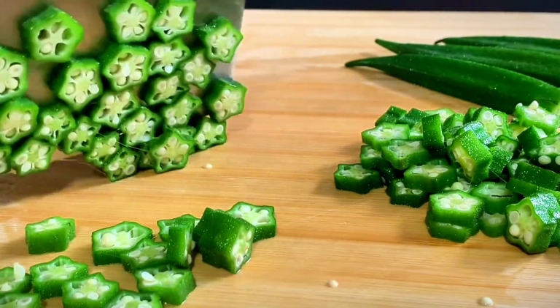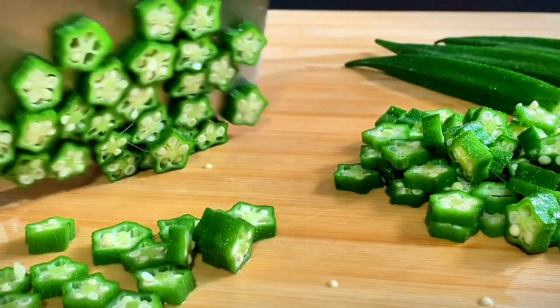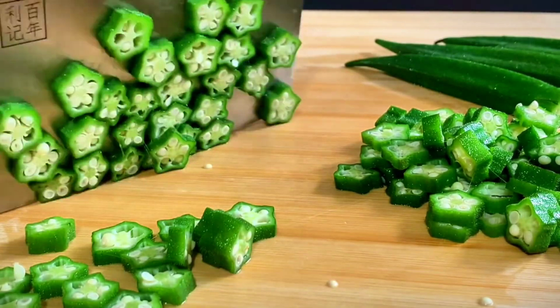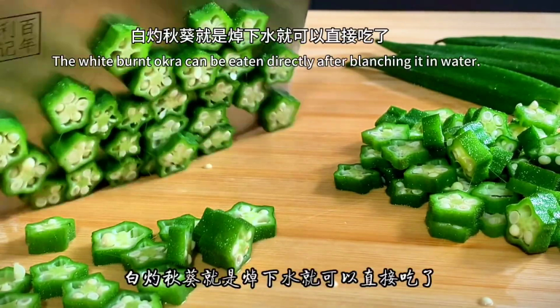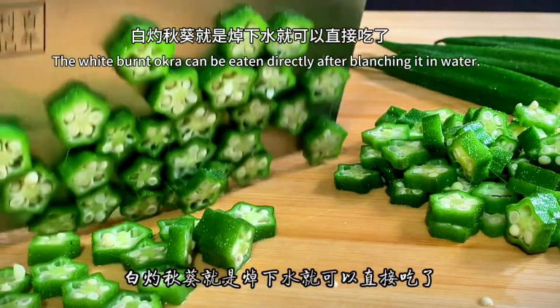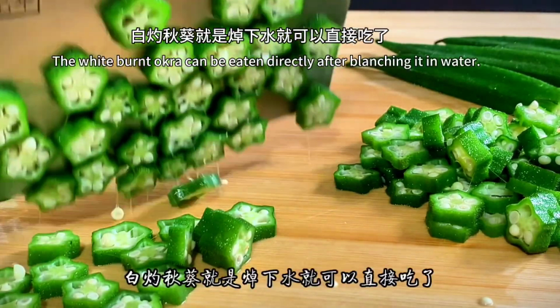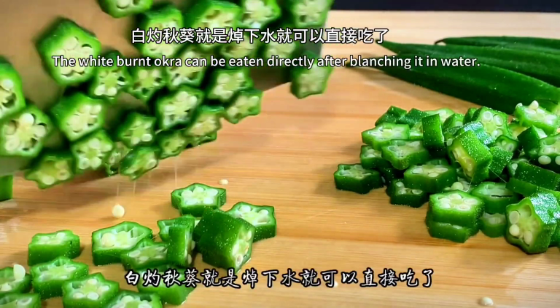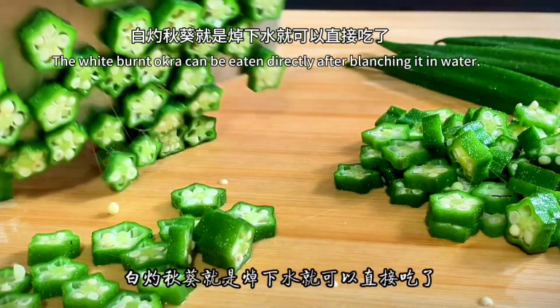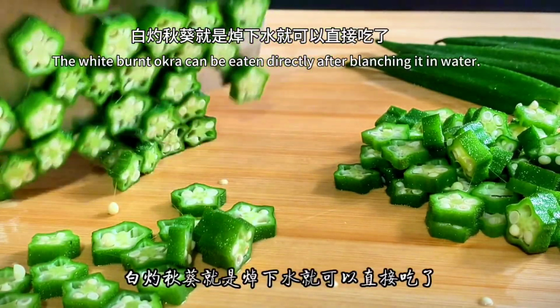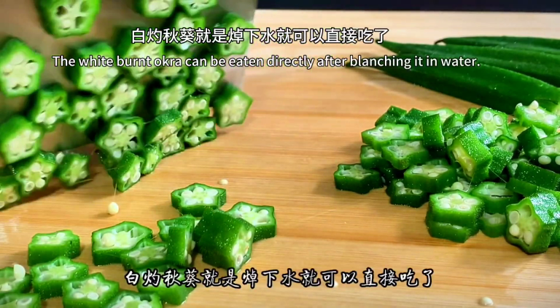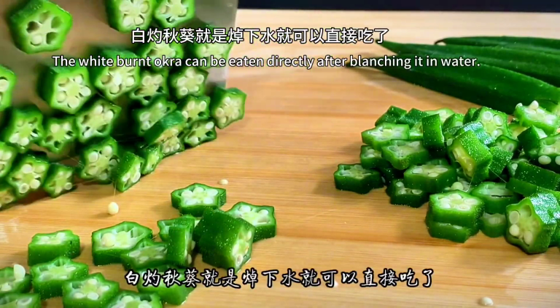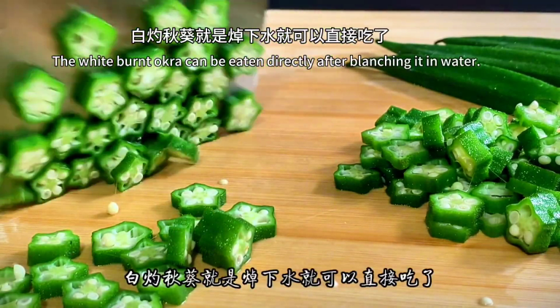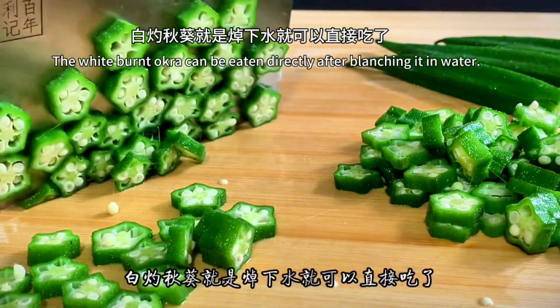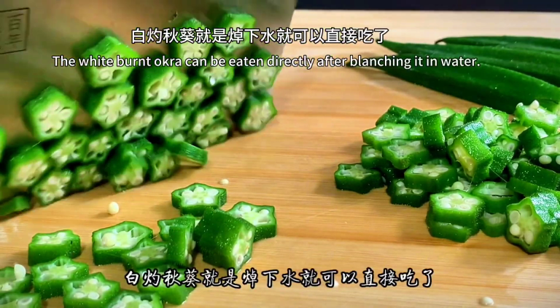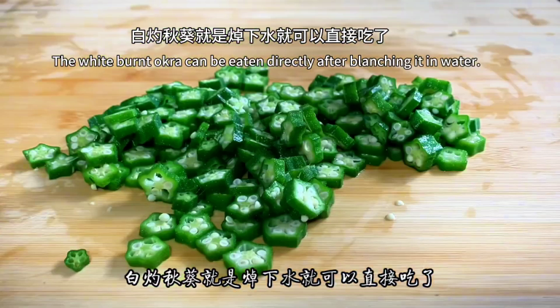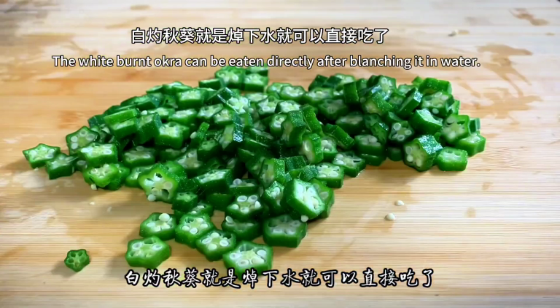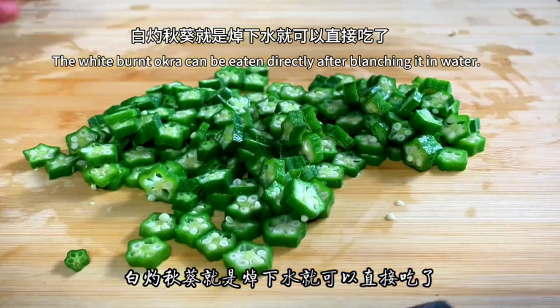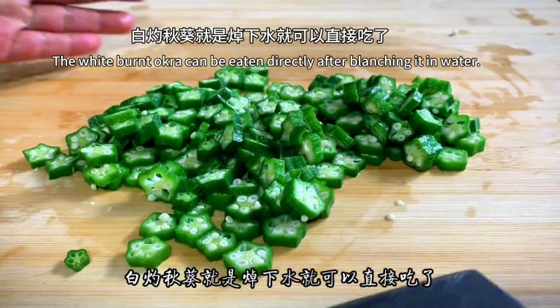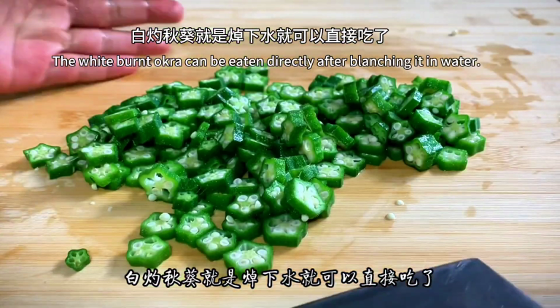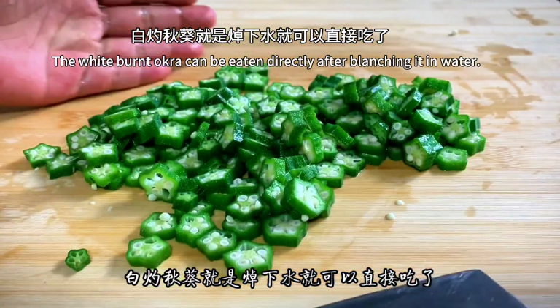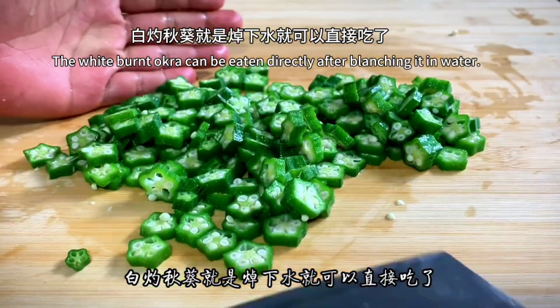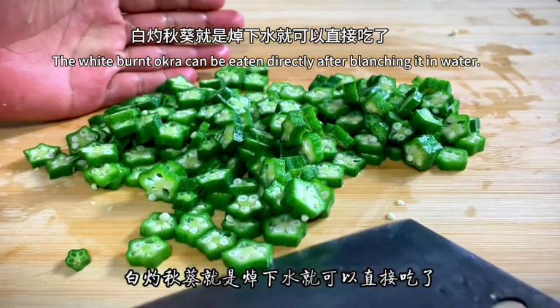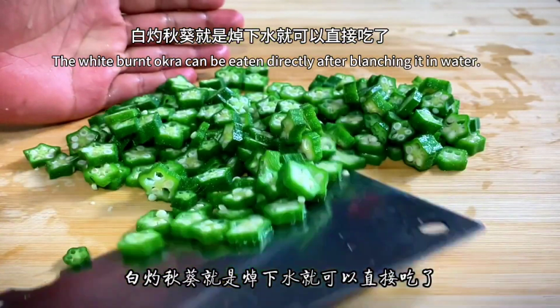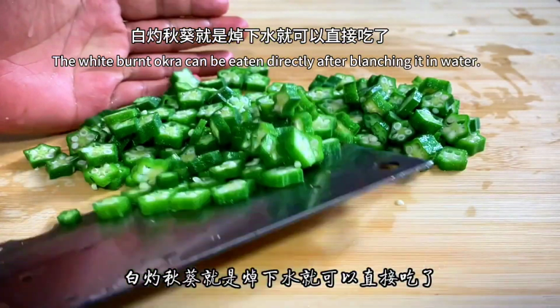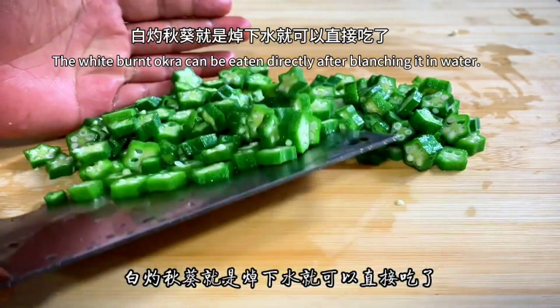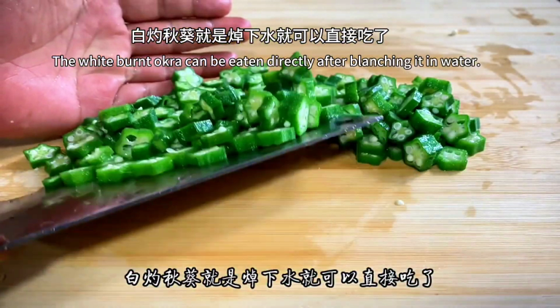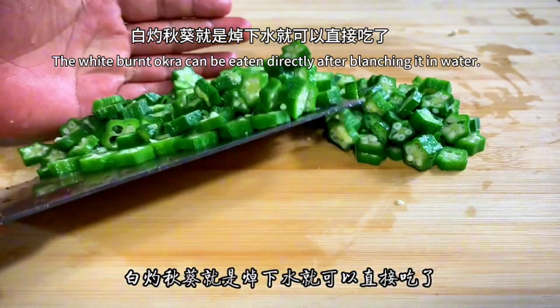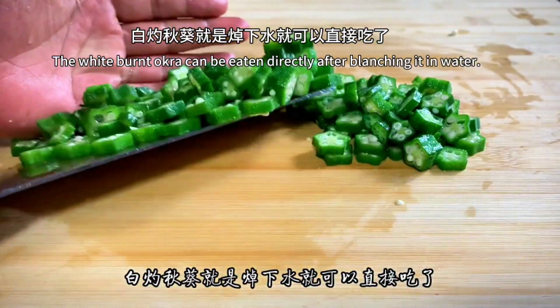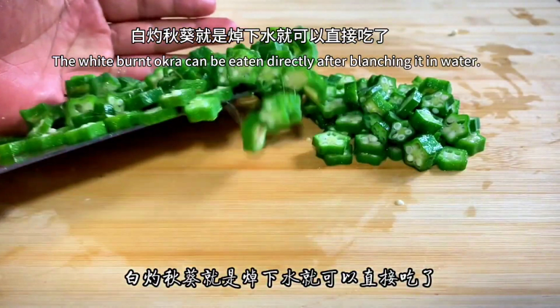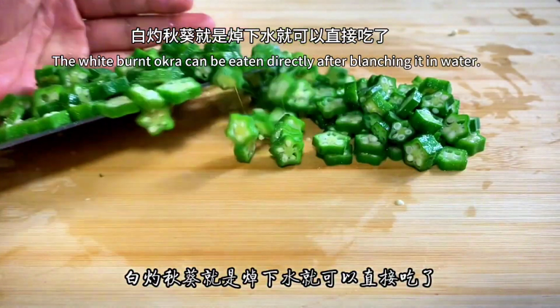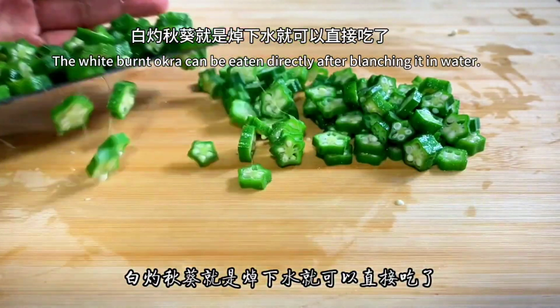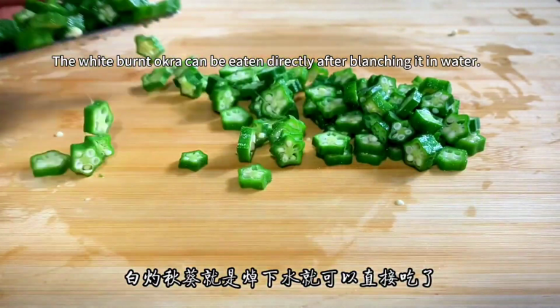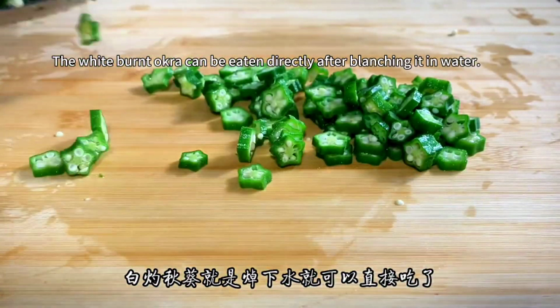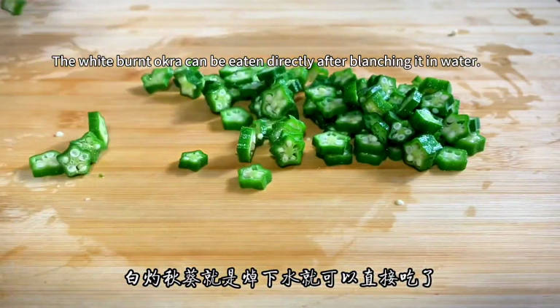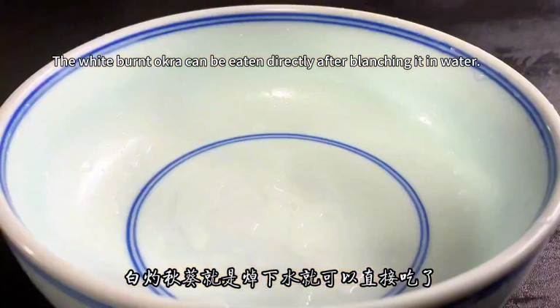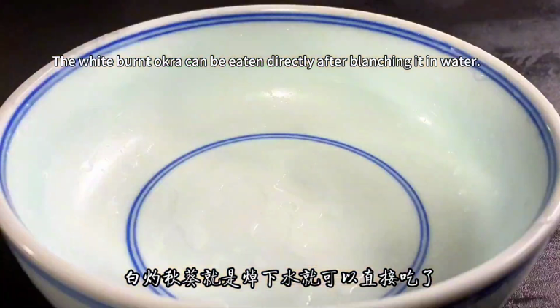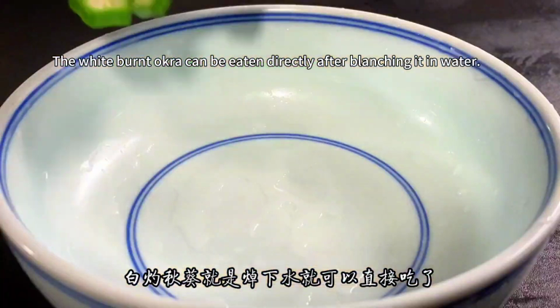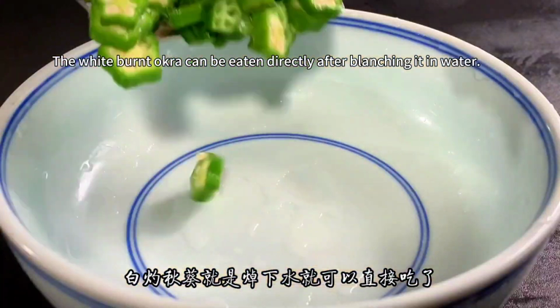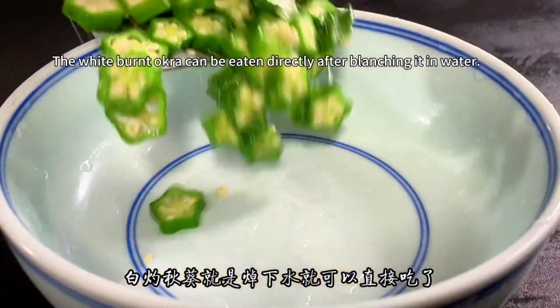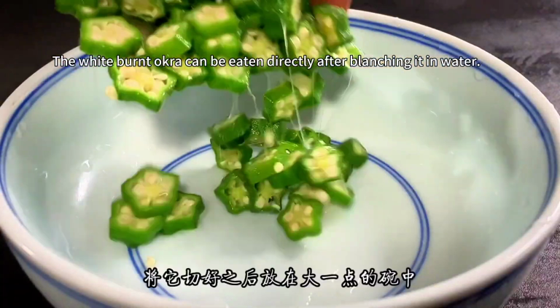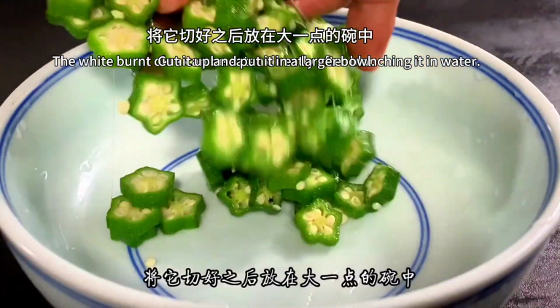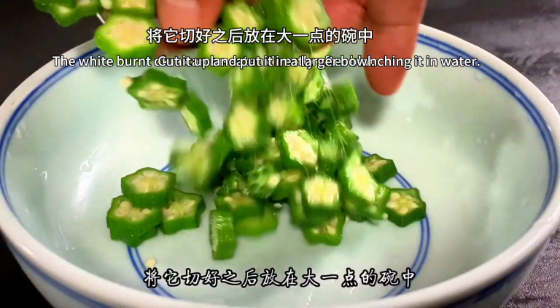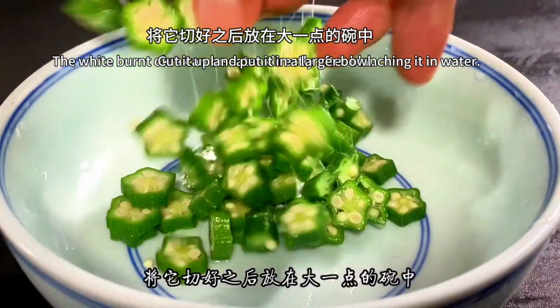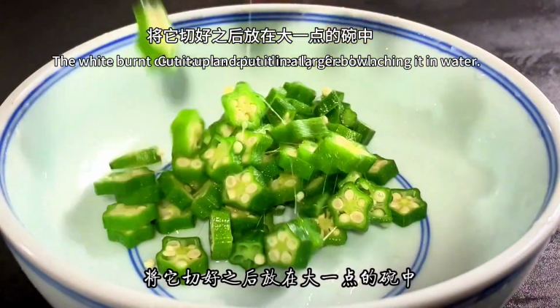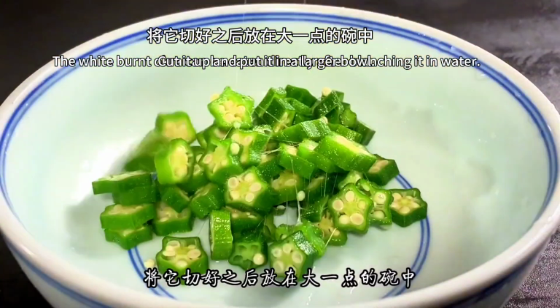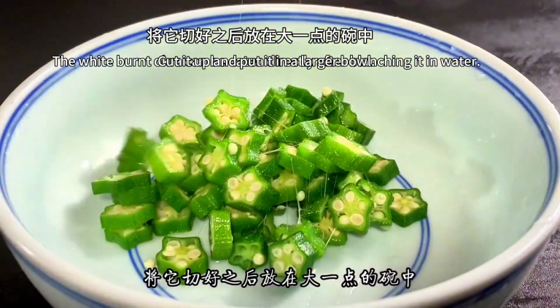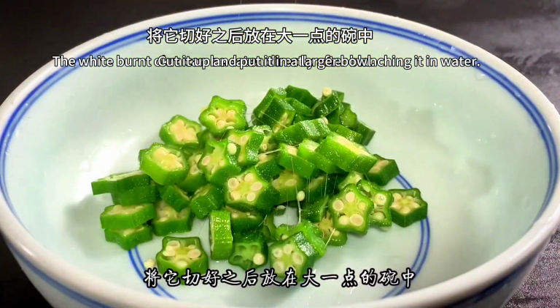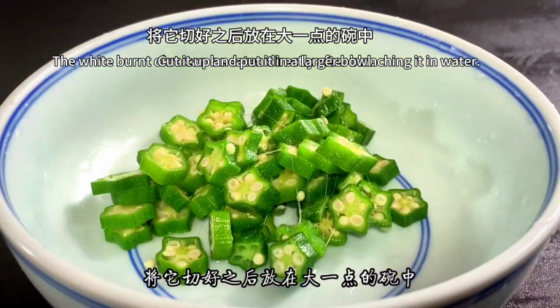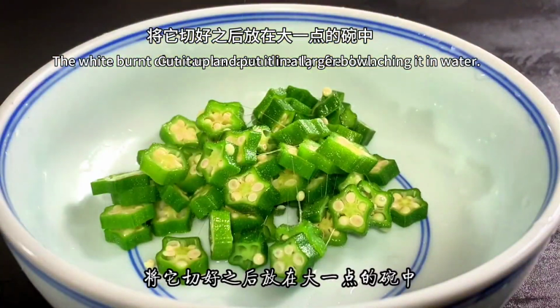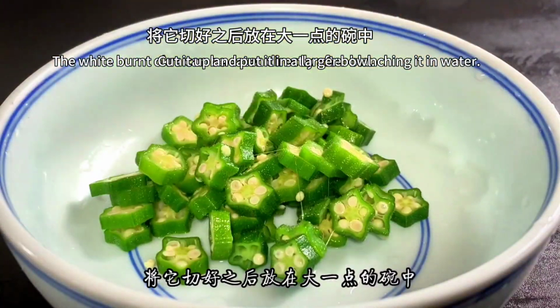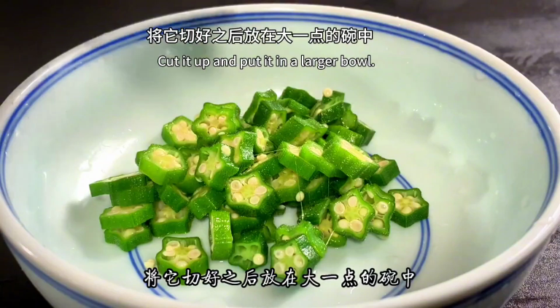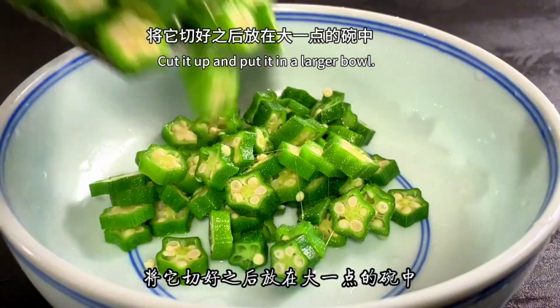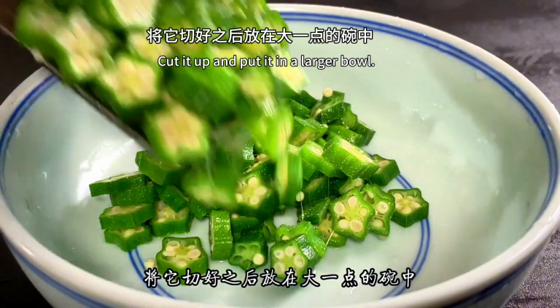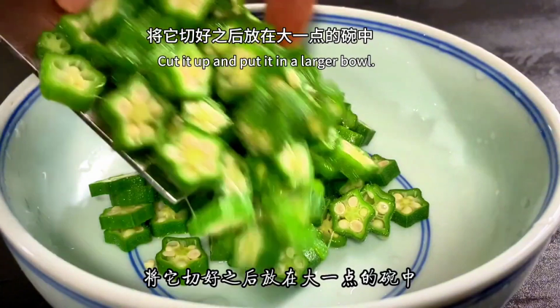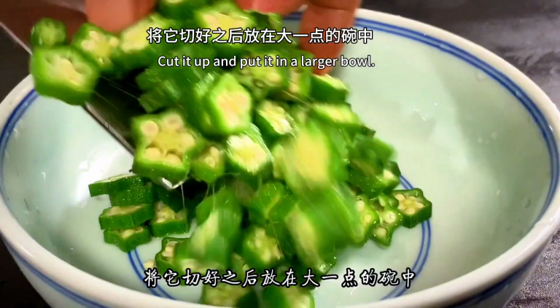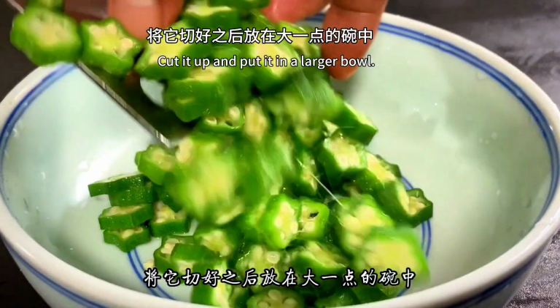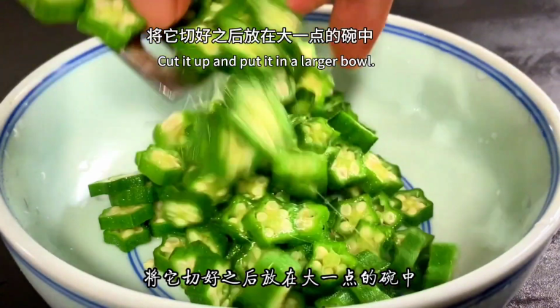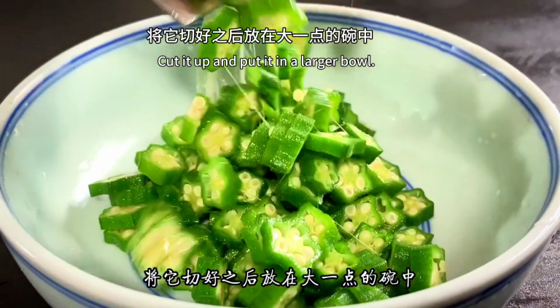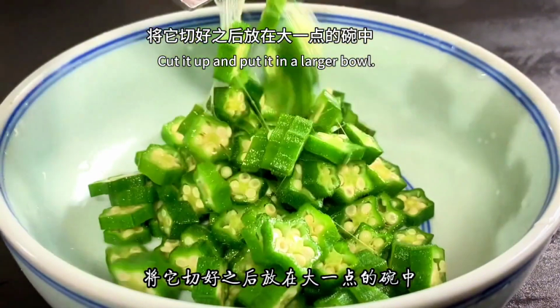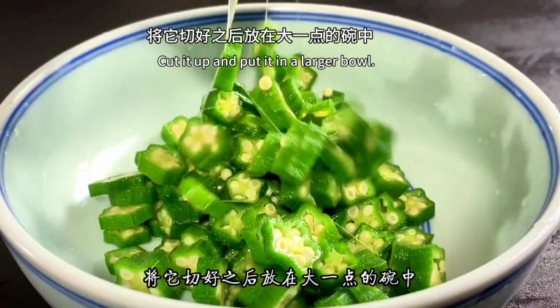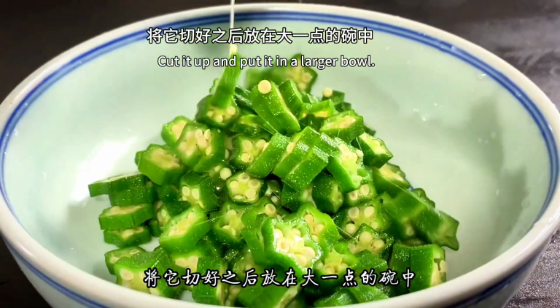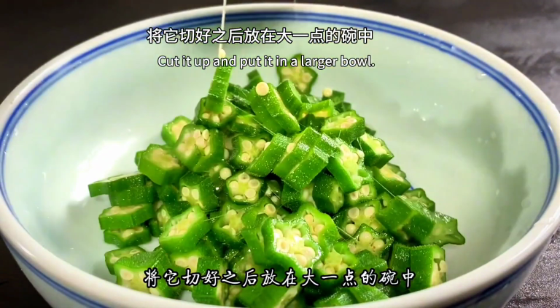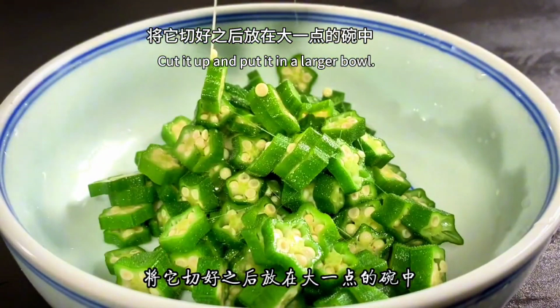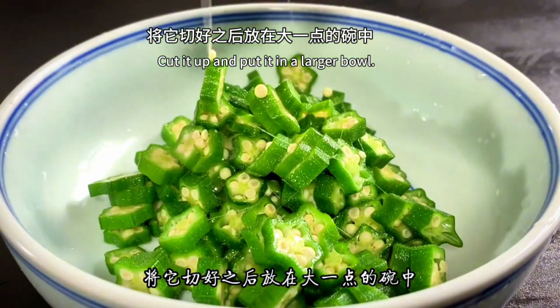The blanched okra can be eaten directly after blanching. Cut it up and put it in a large bowl.